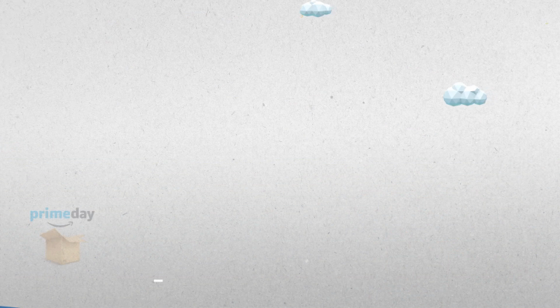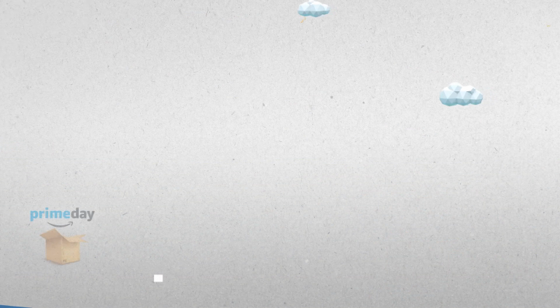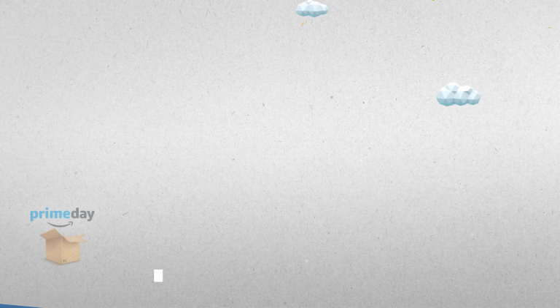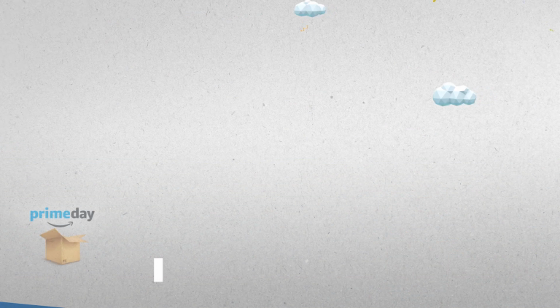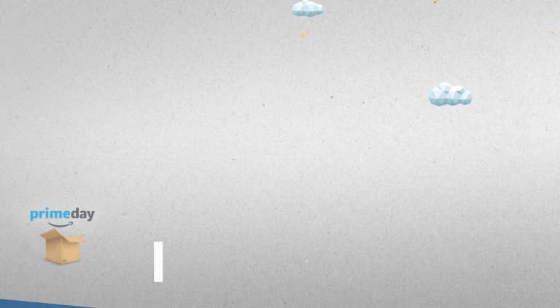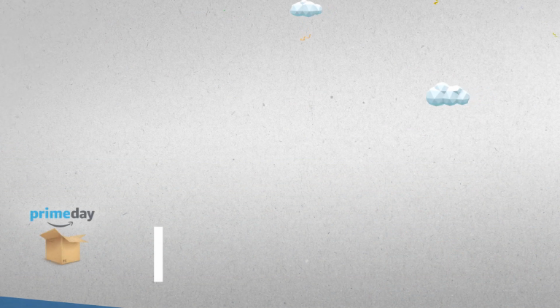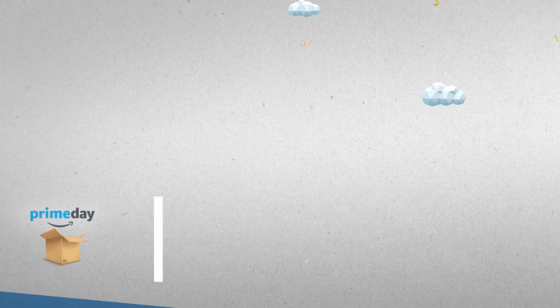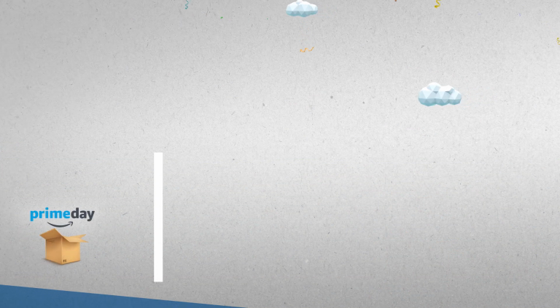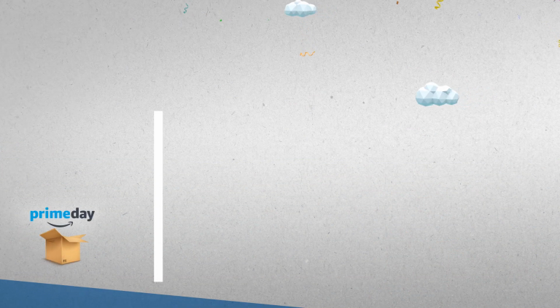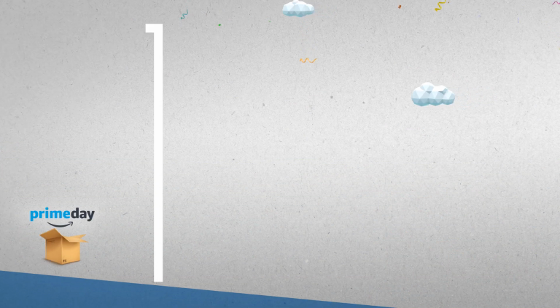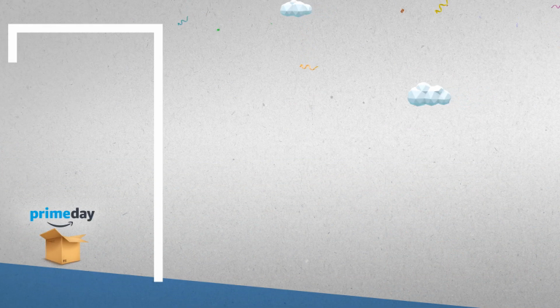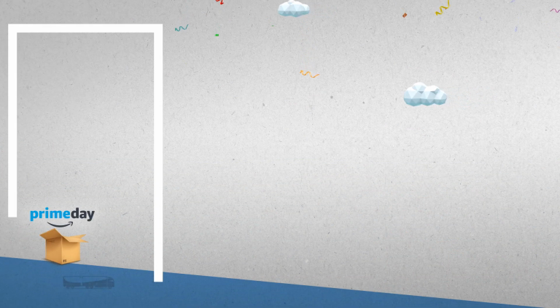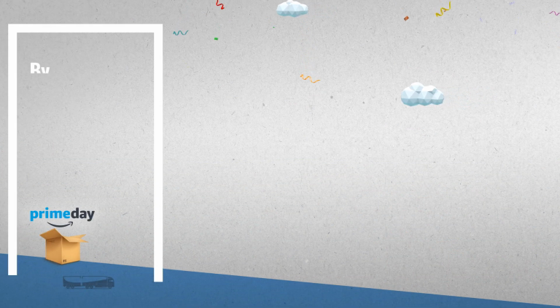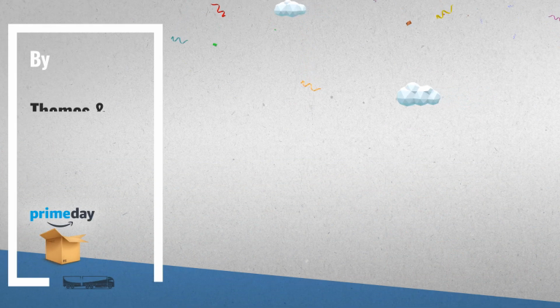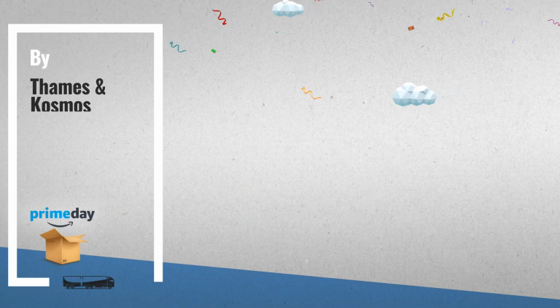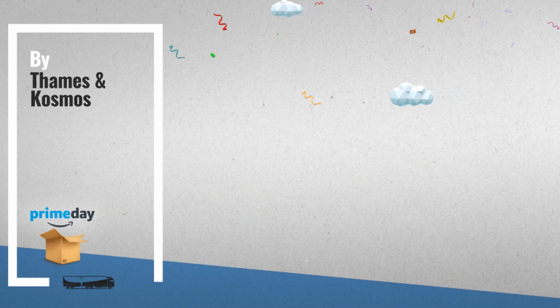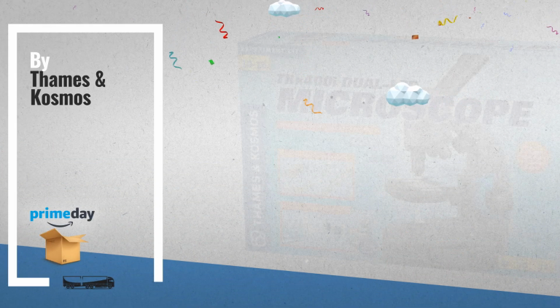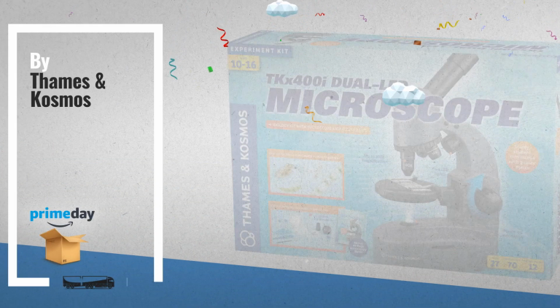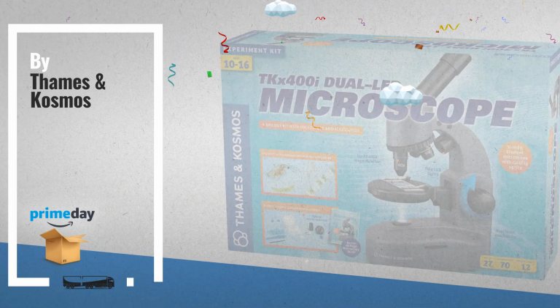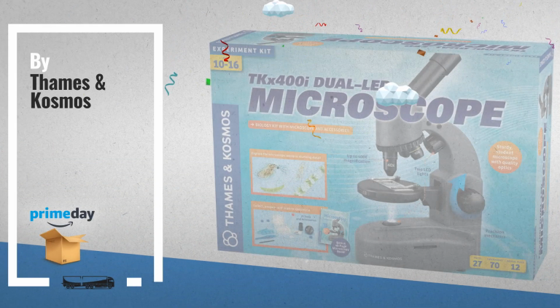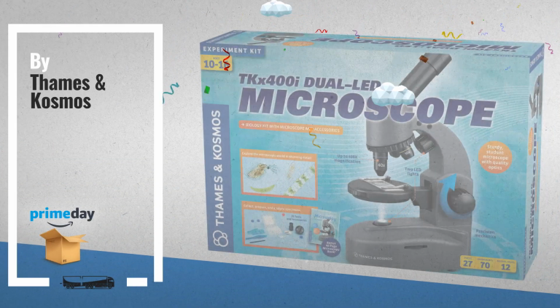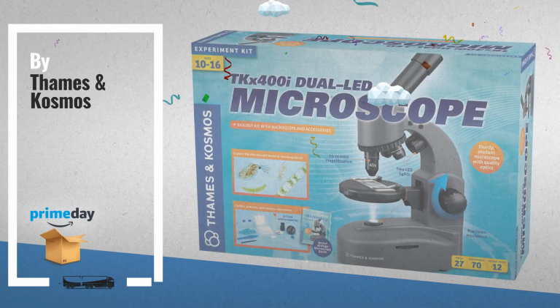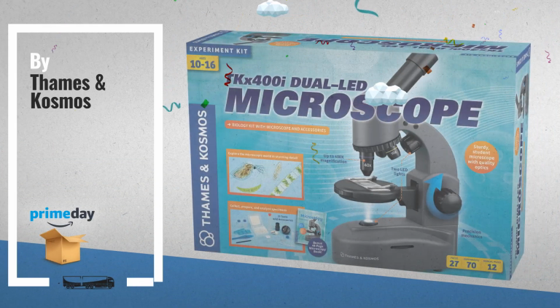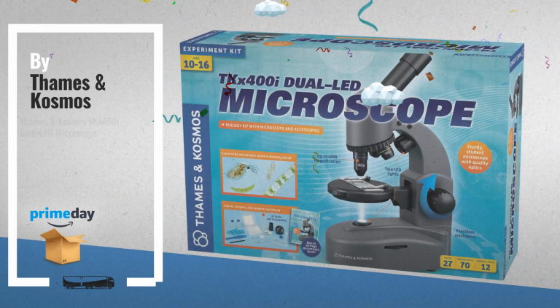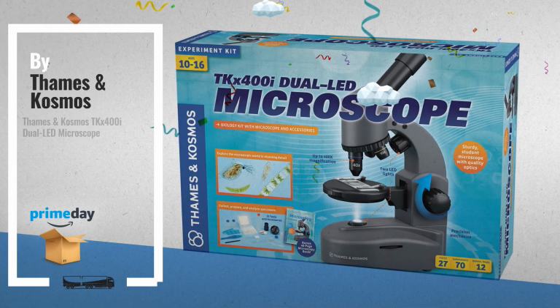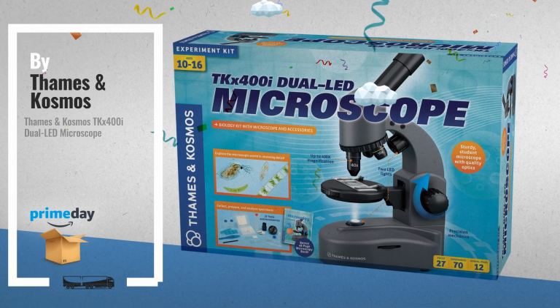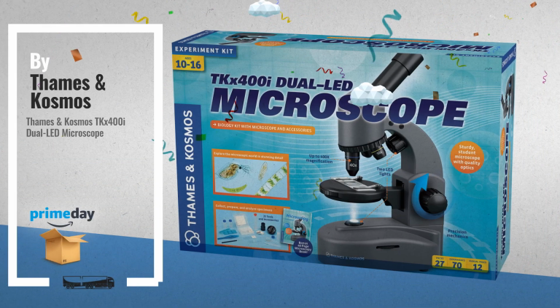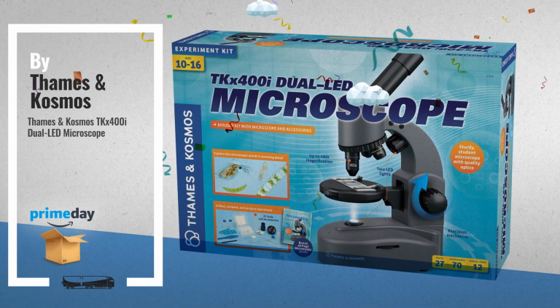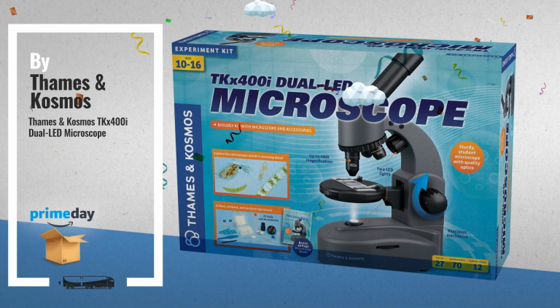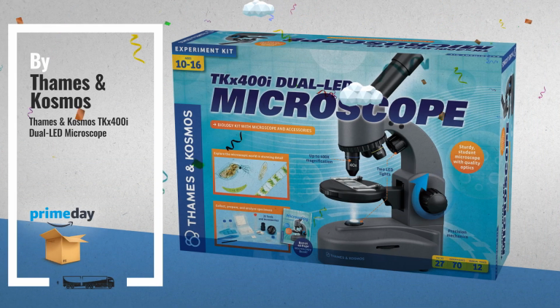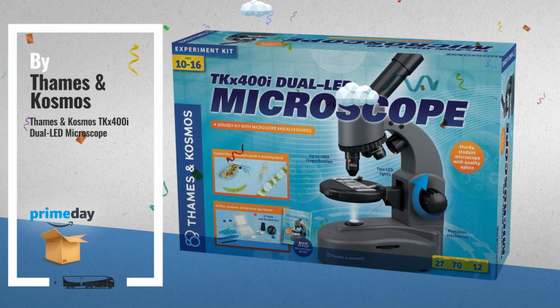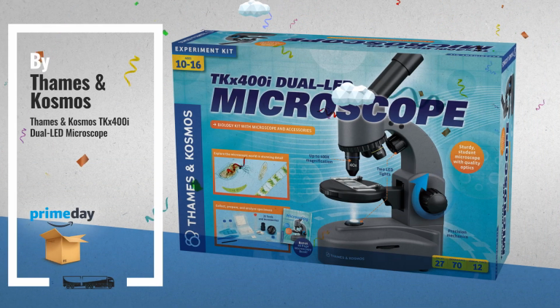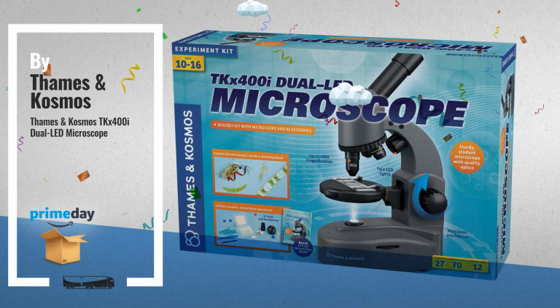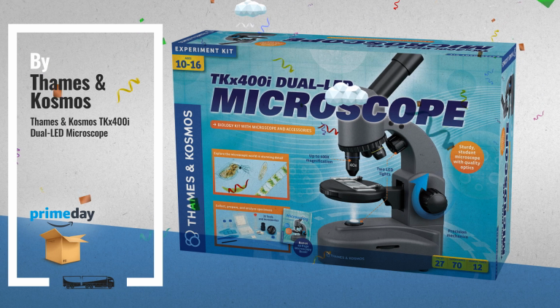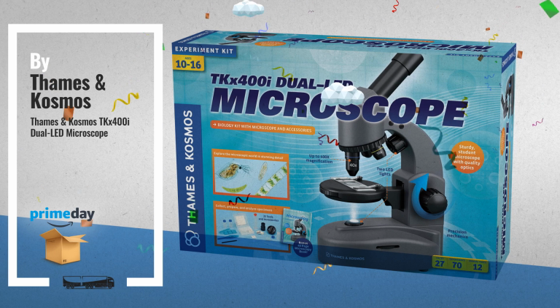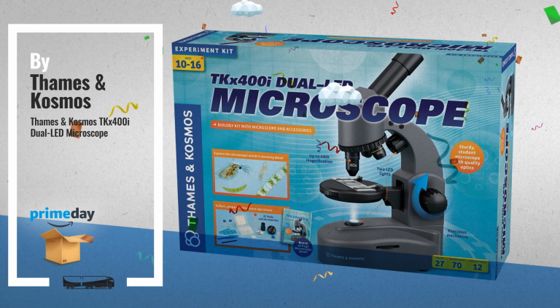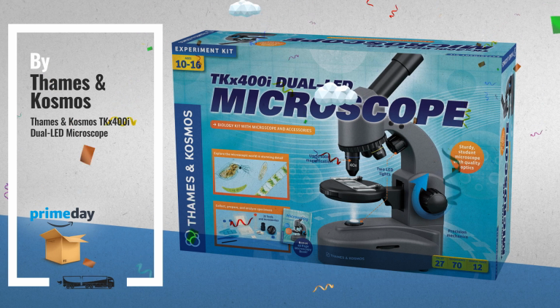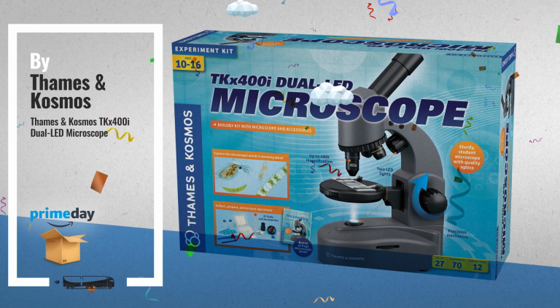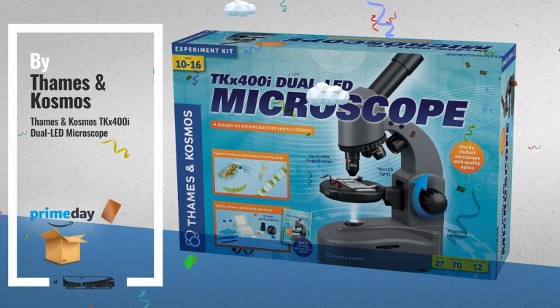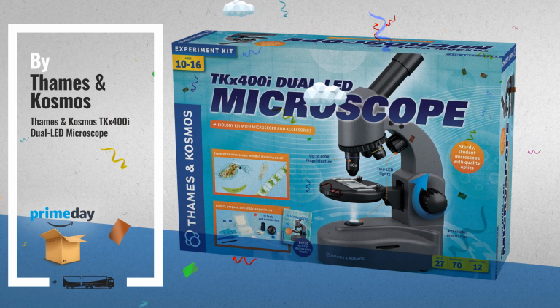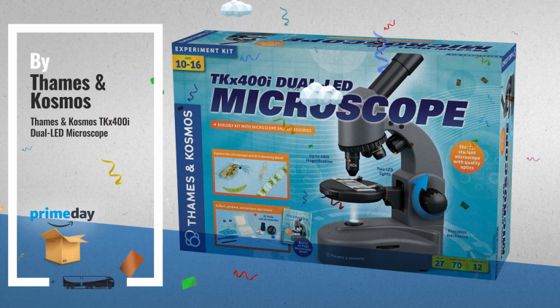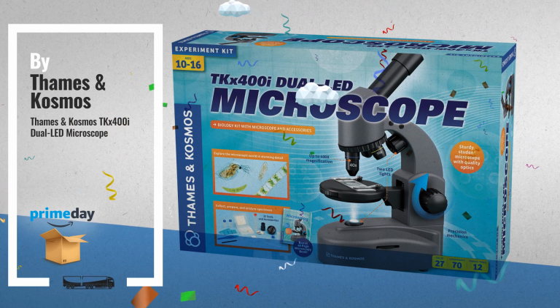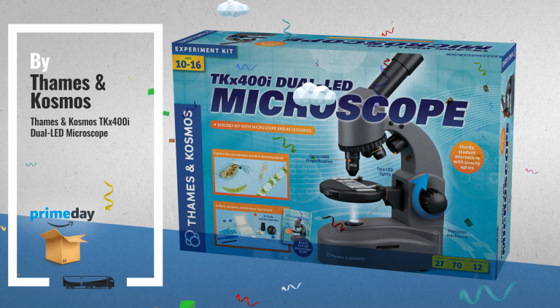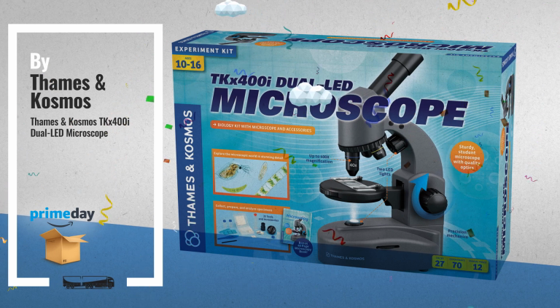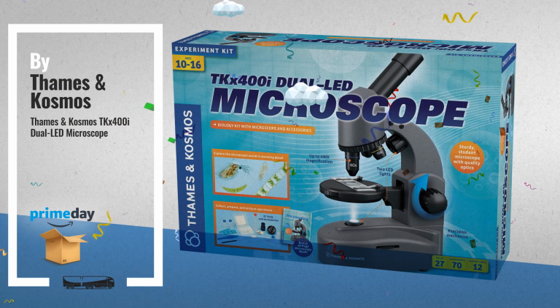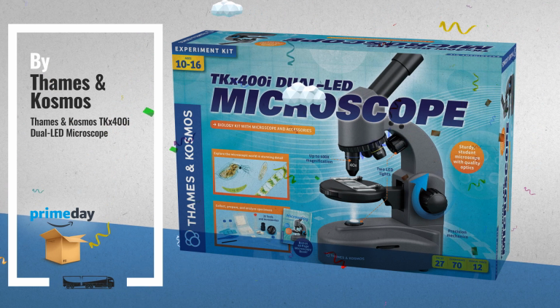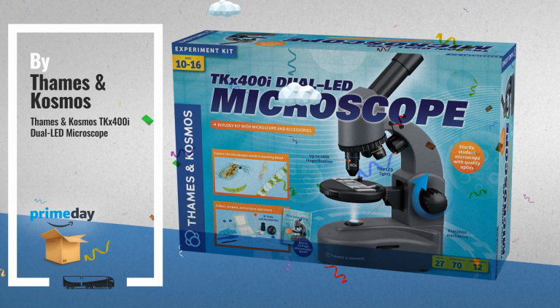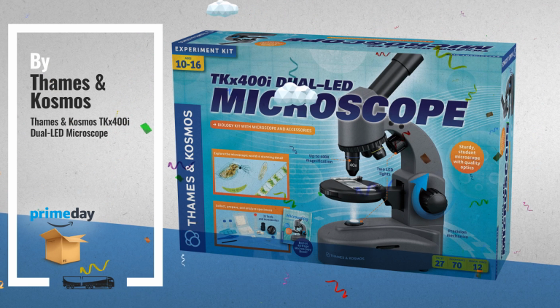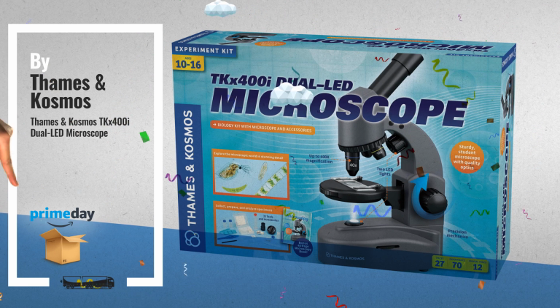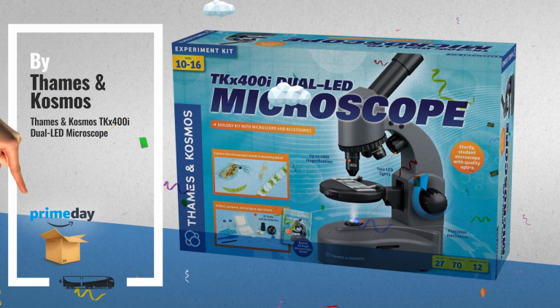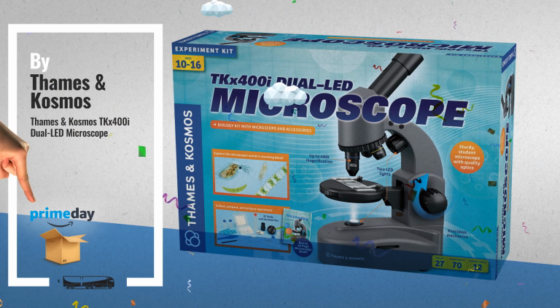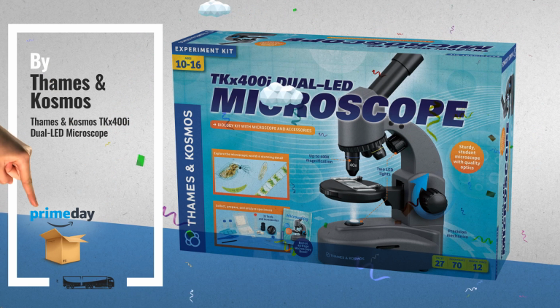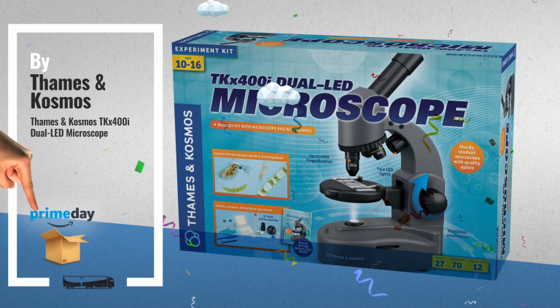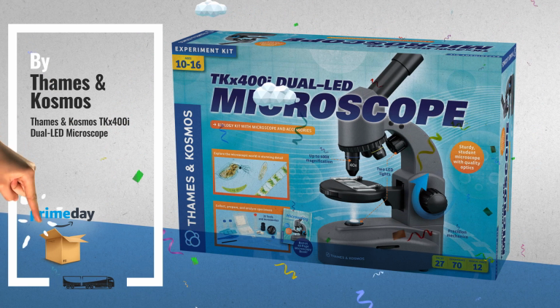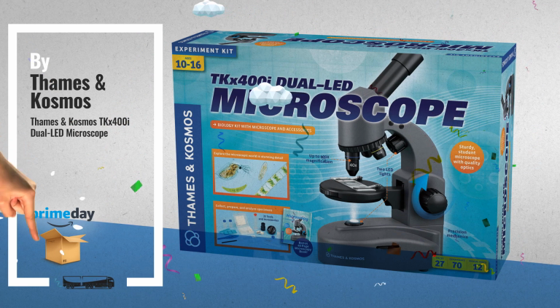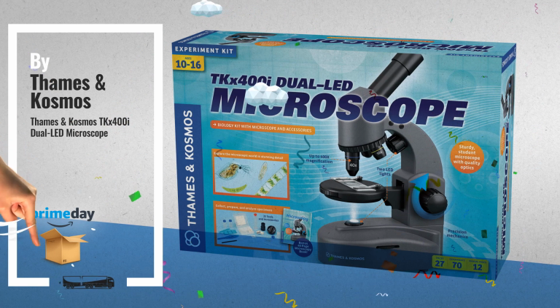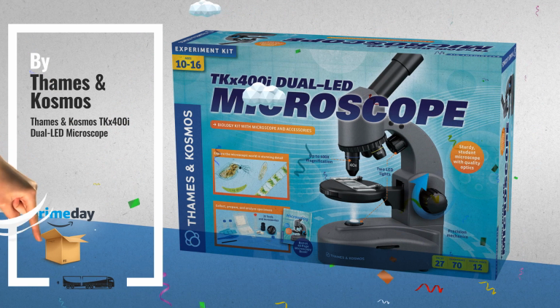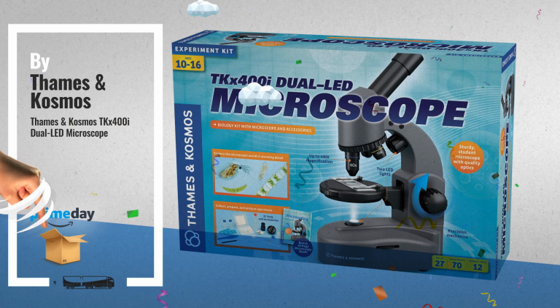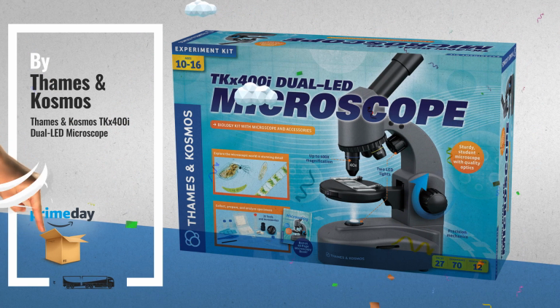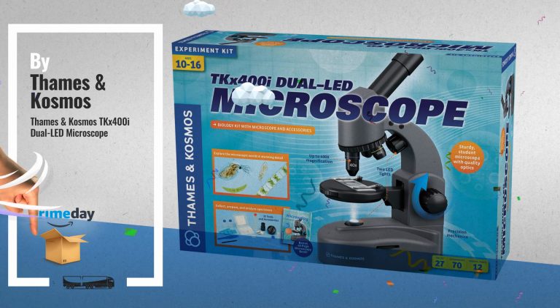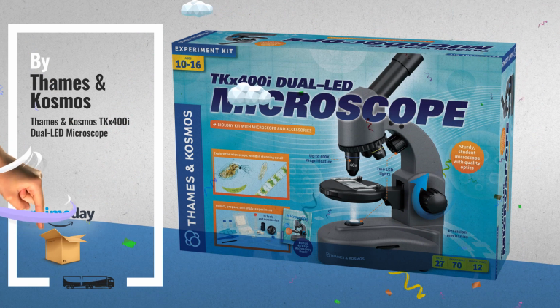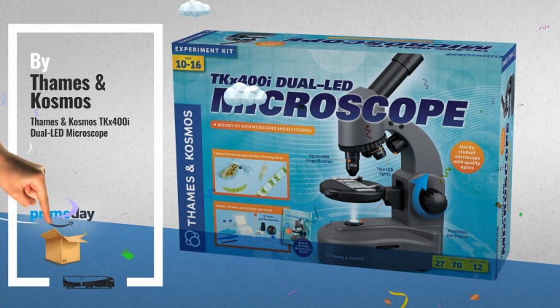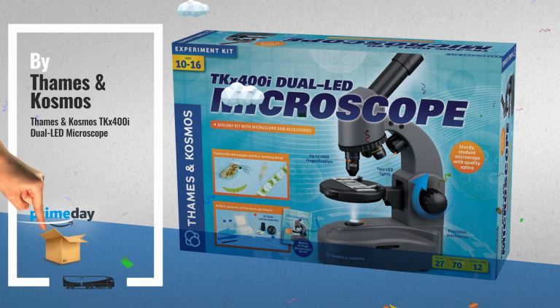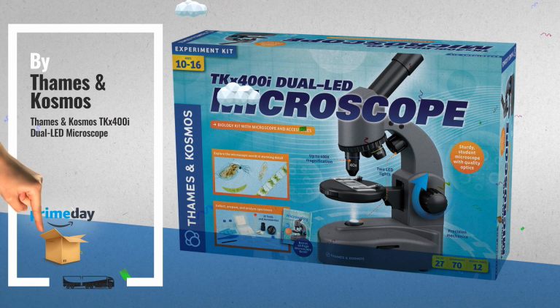Number 3, by Thames & Kosmos. Shop for Amazon Prime Special Deals.